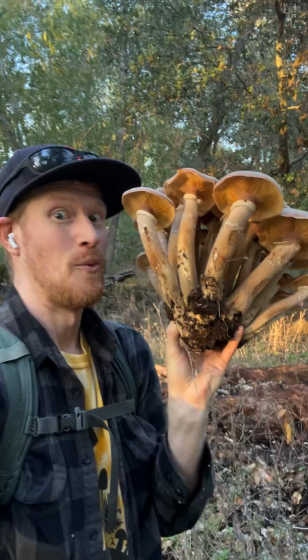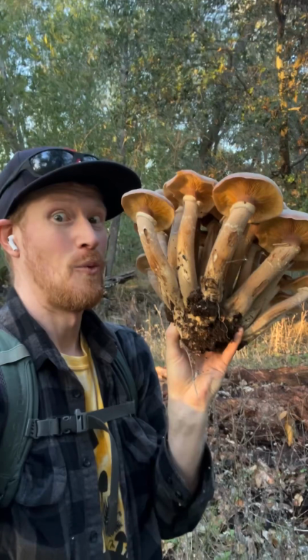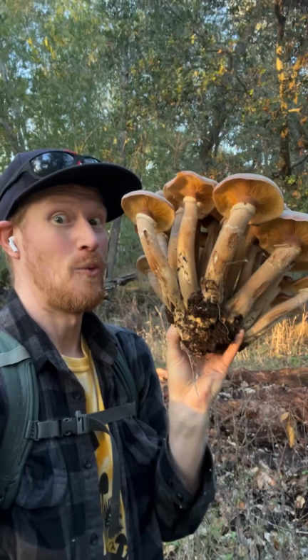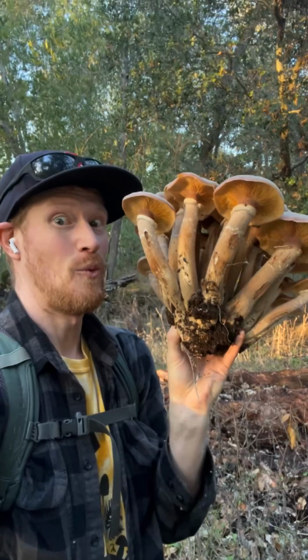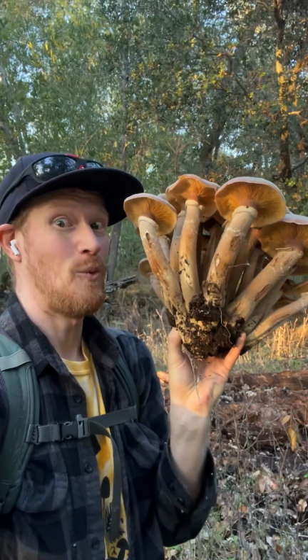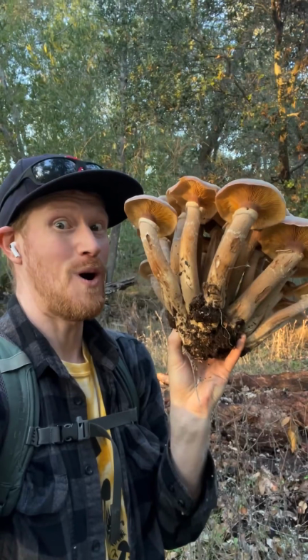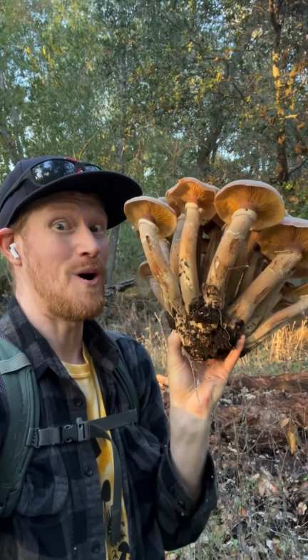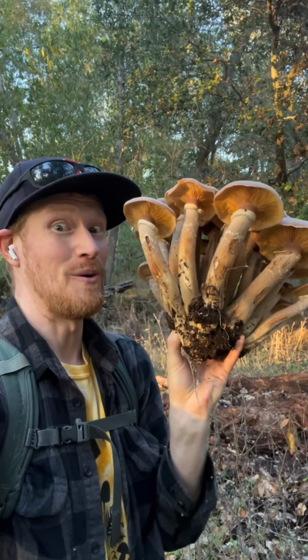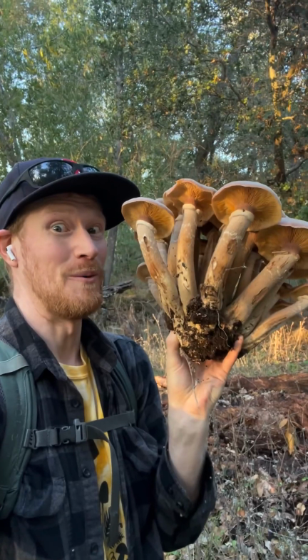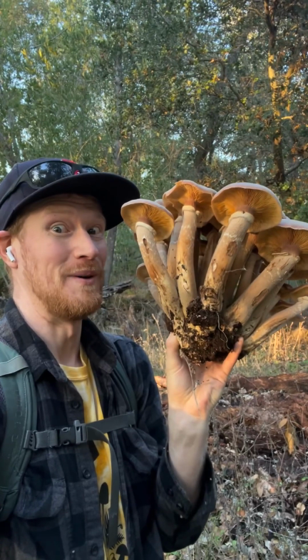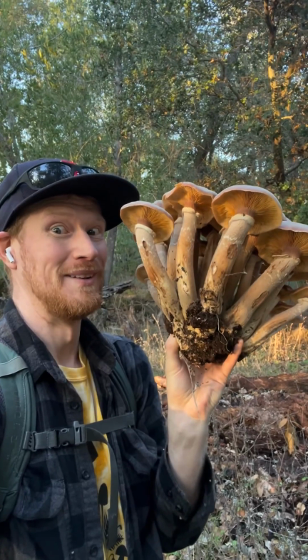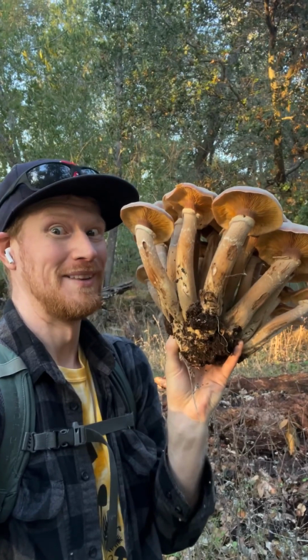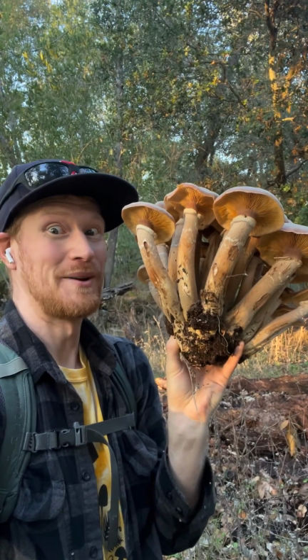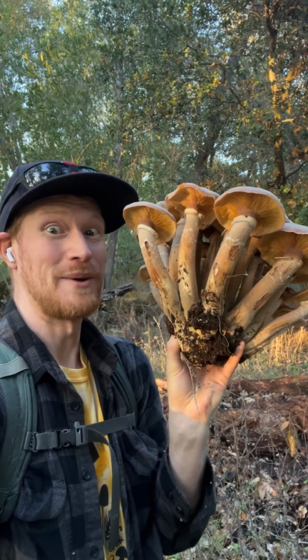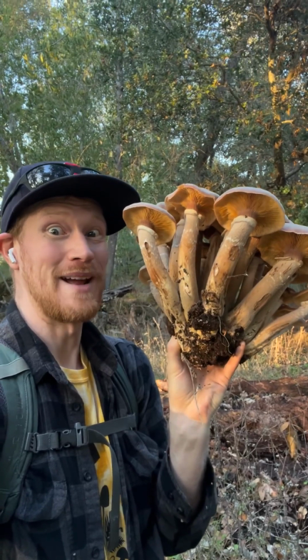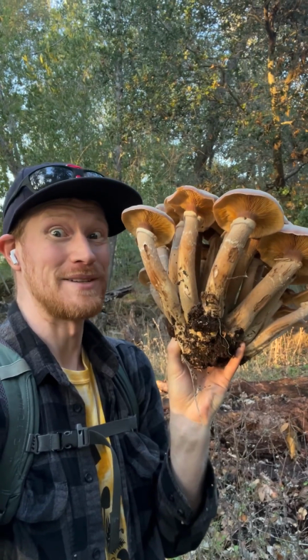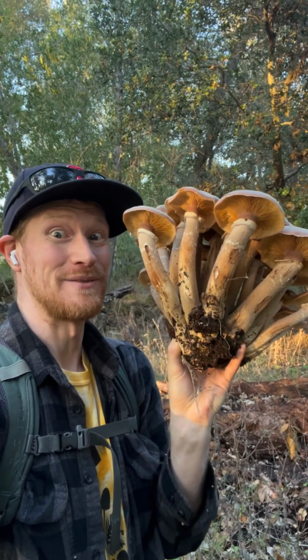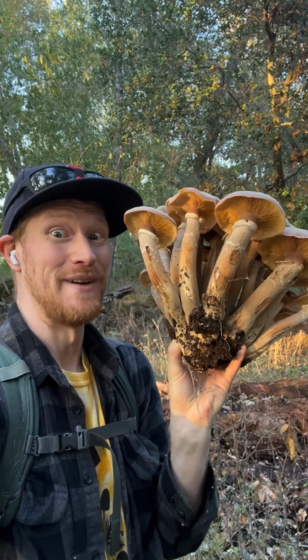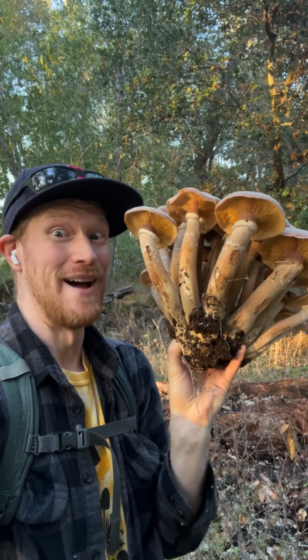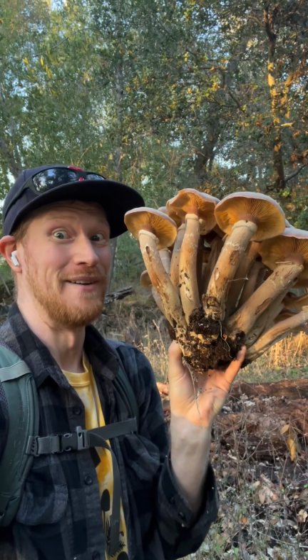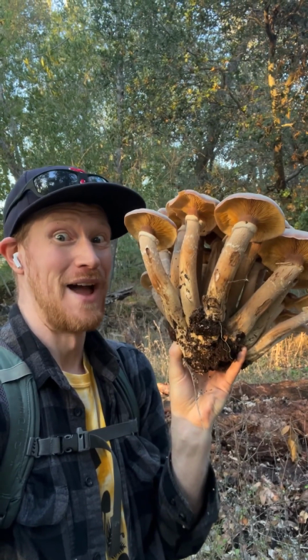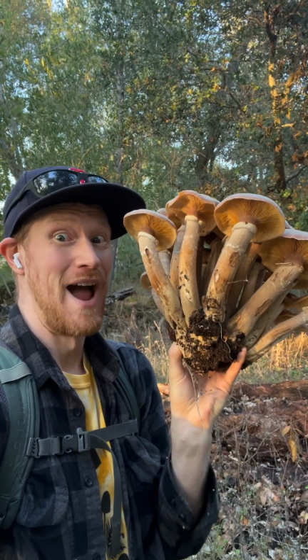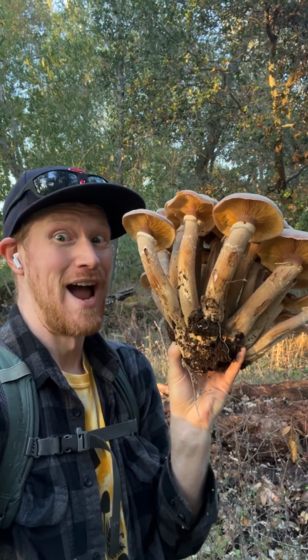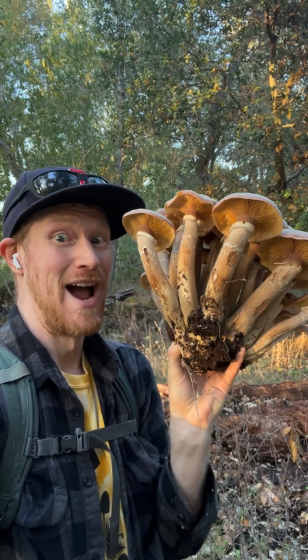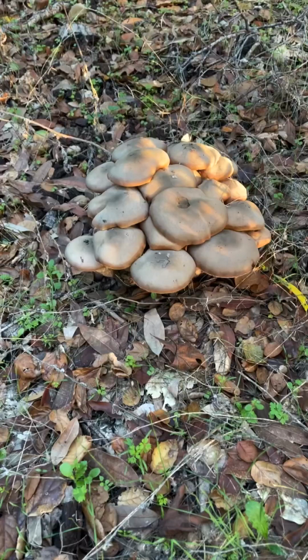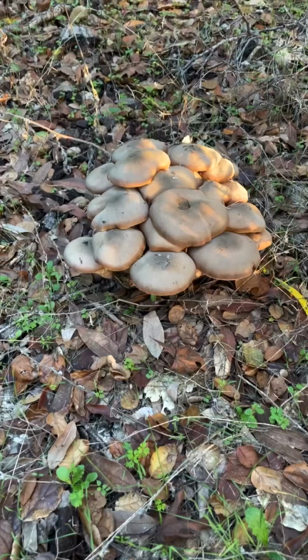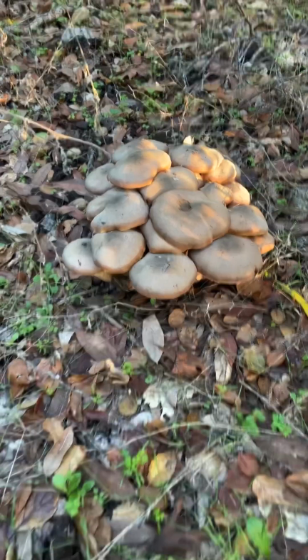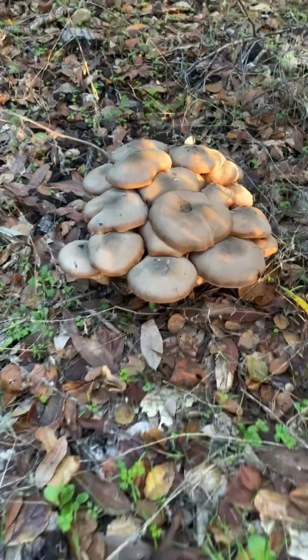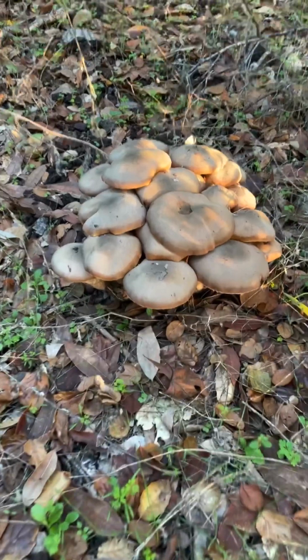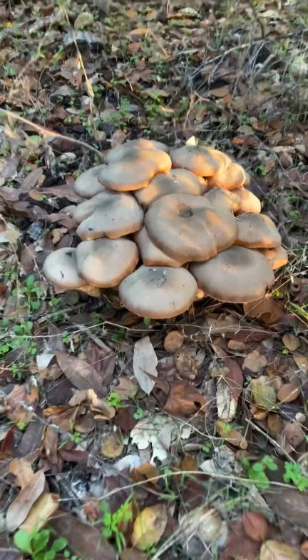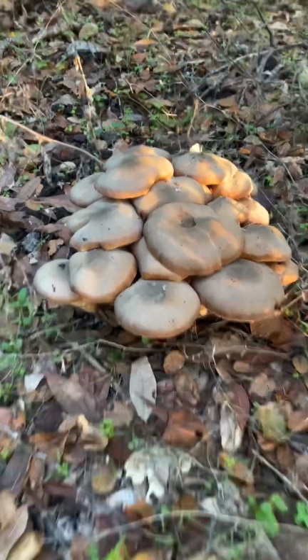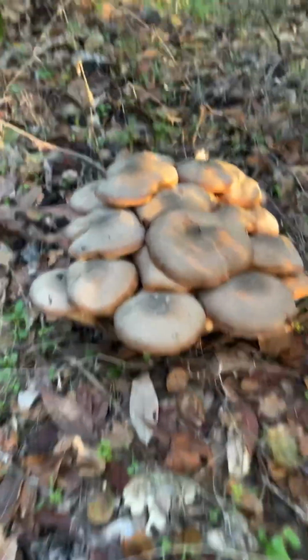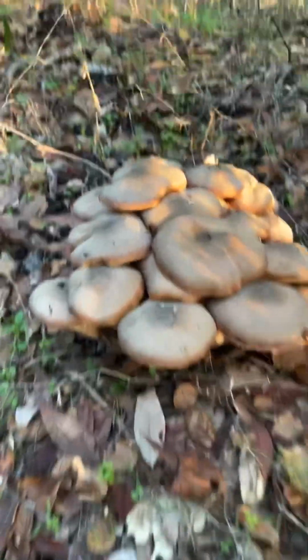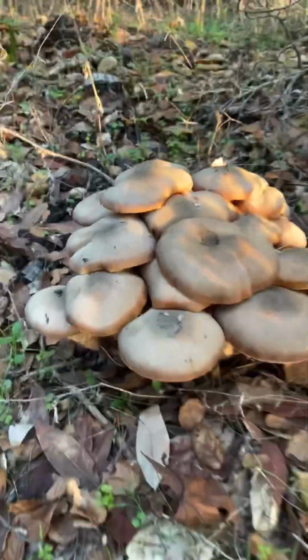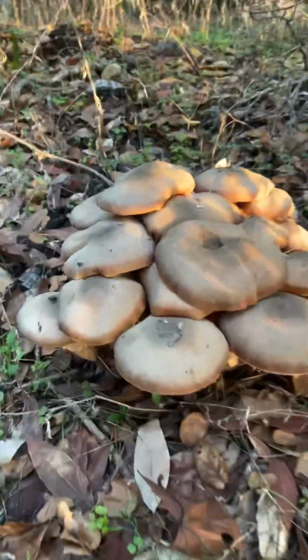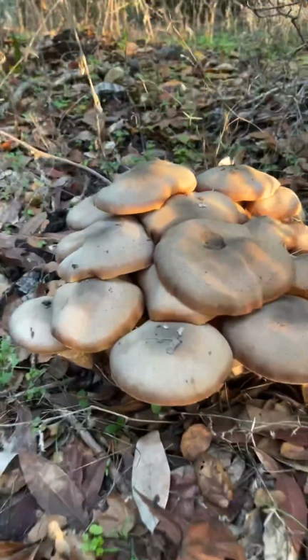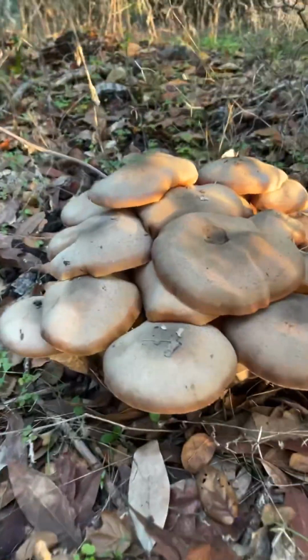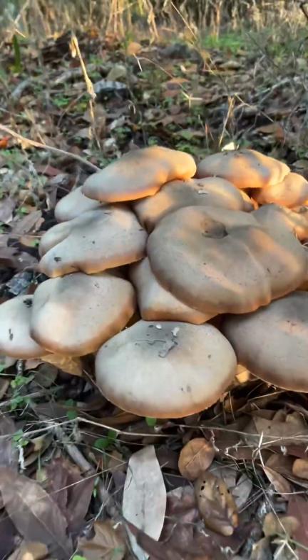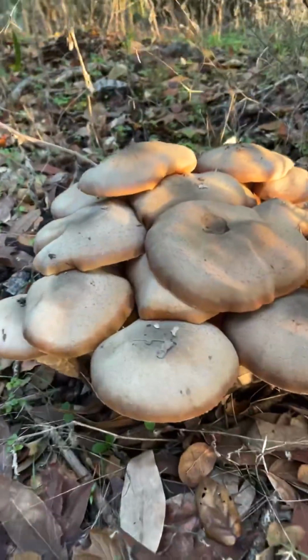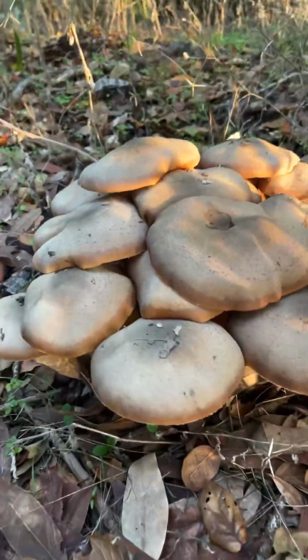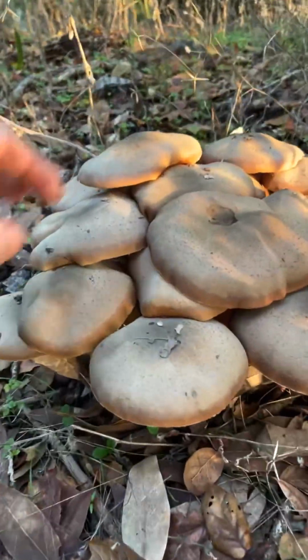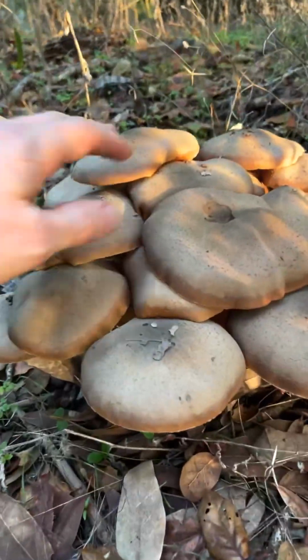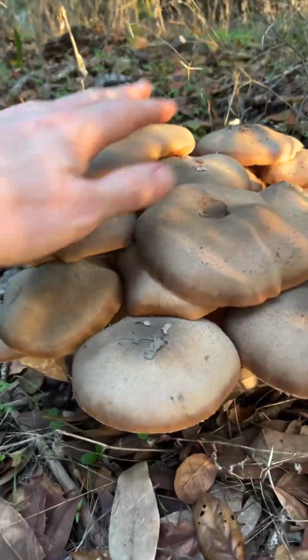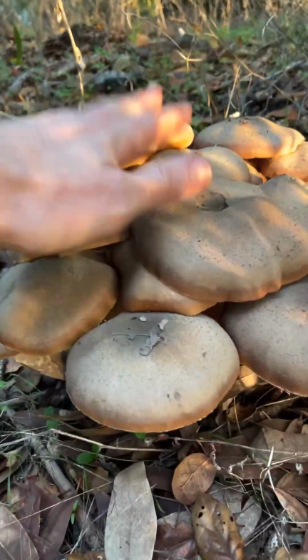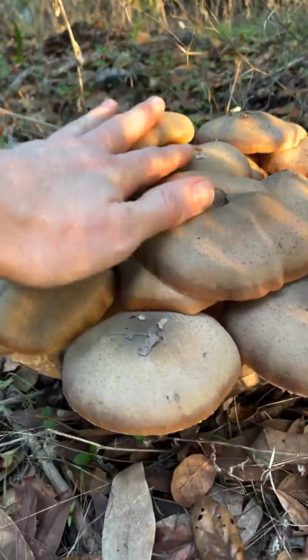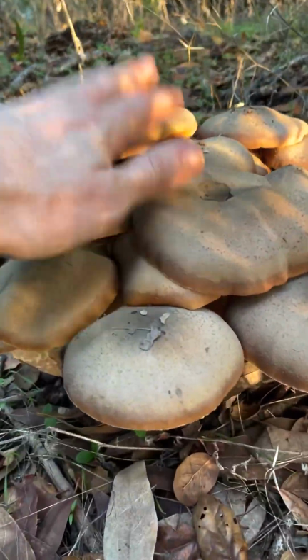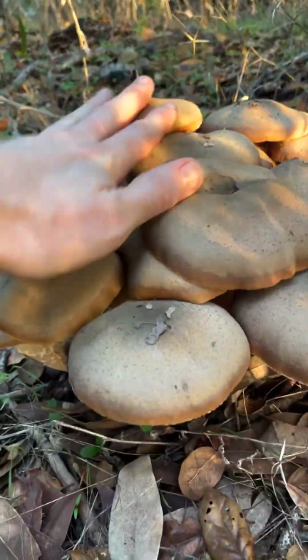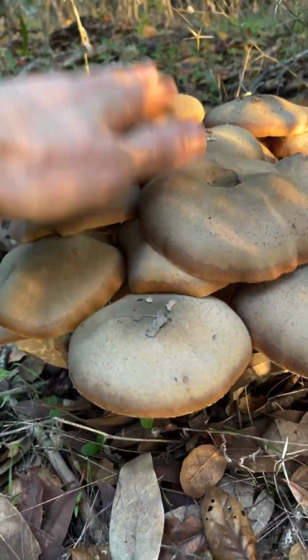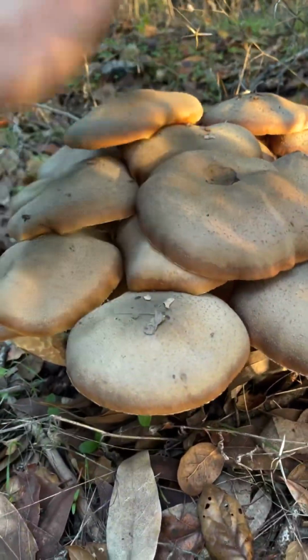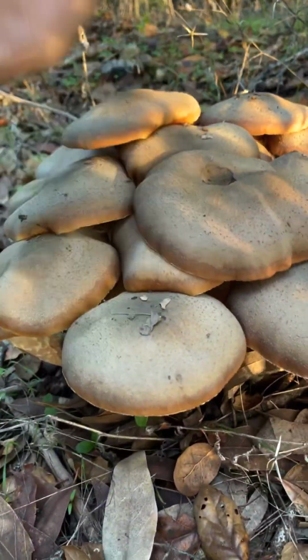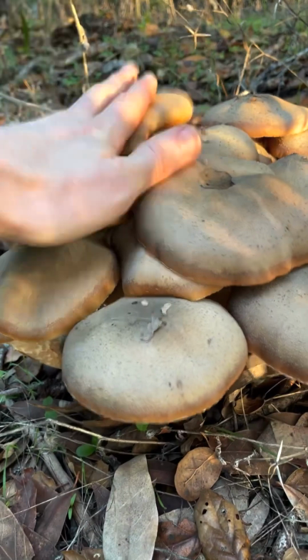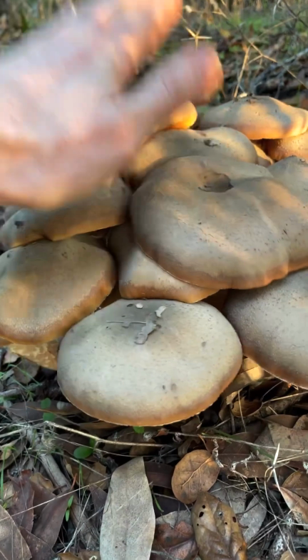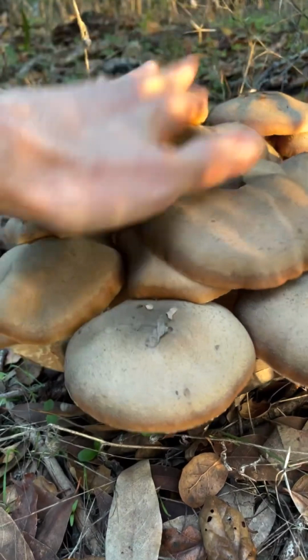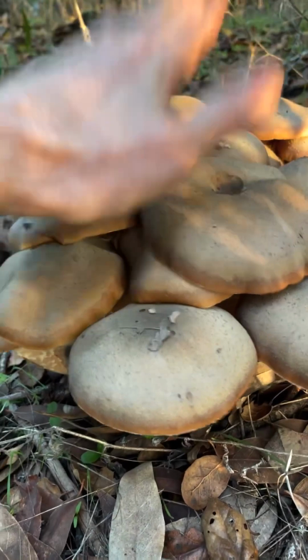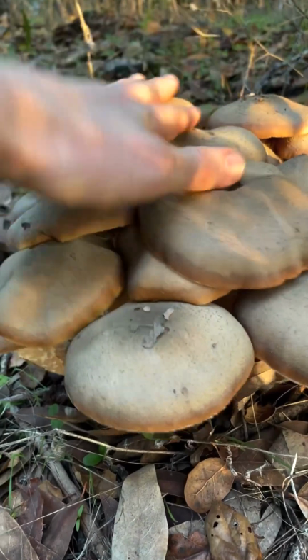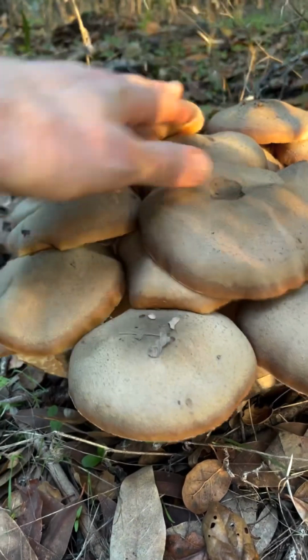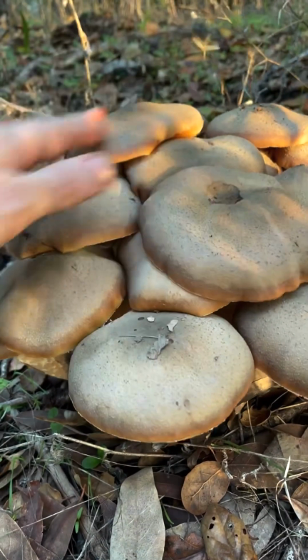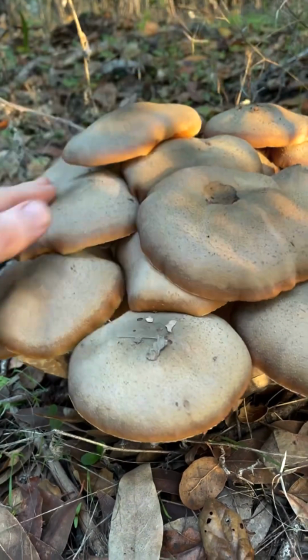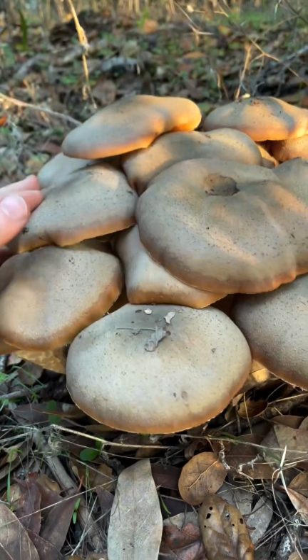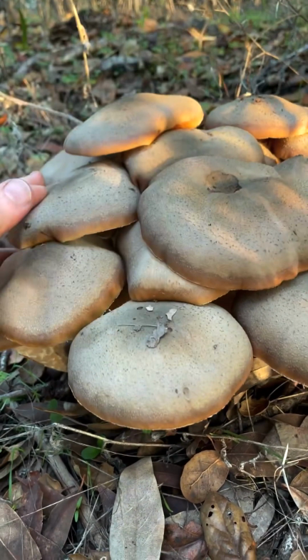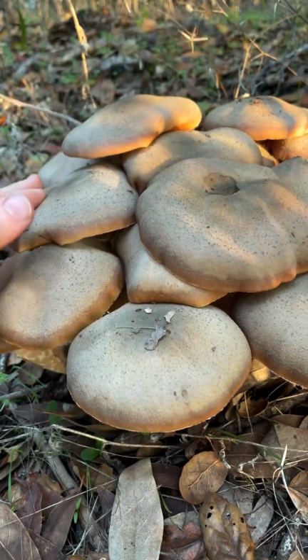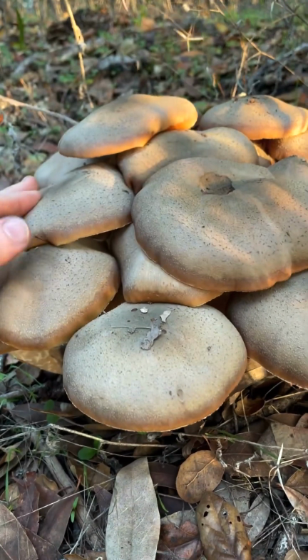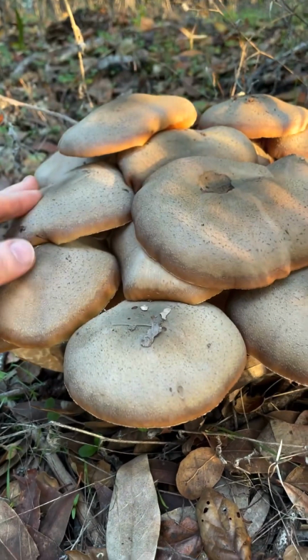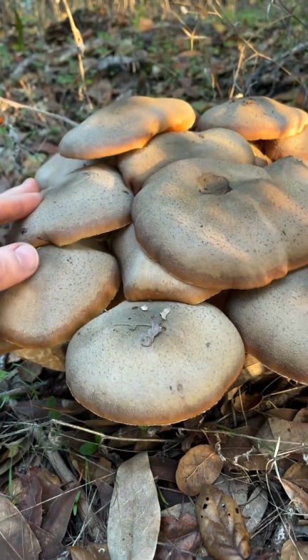Whoa! Look what I just found. Whoa! Look at this huge cluster of honey mushrooms.